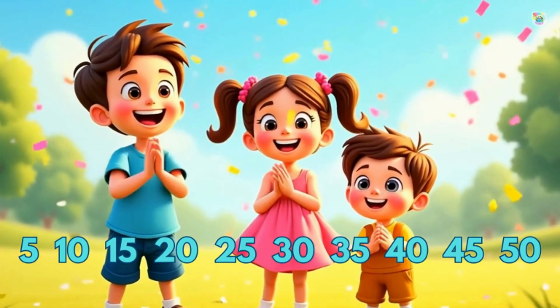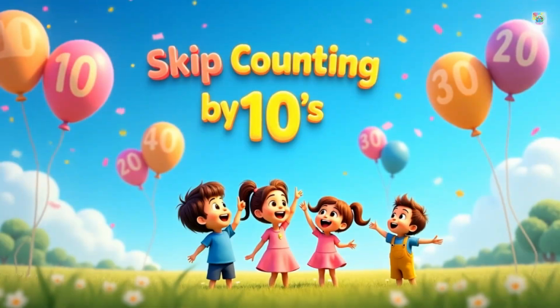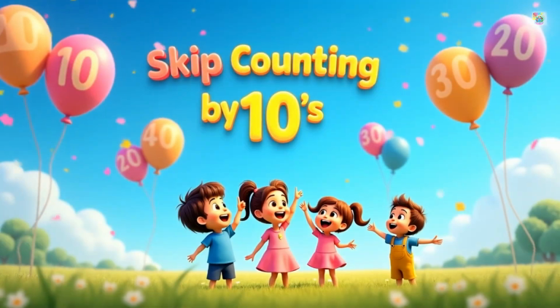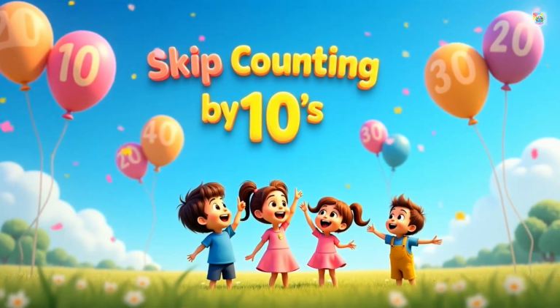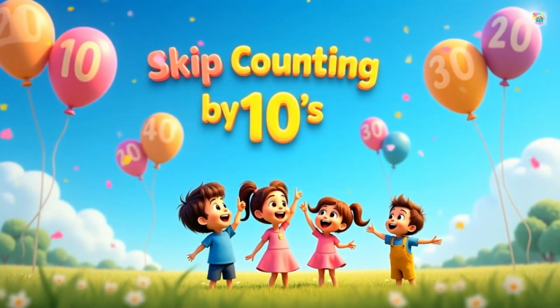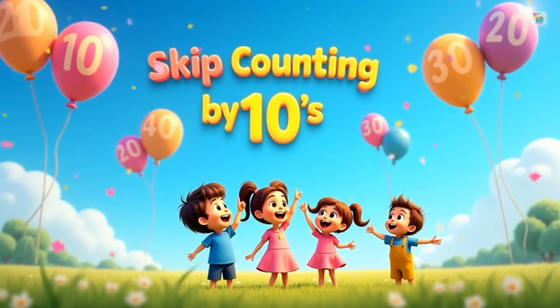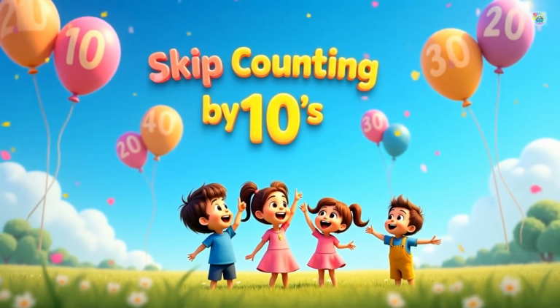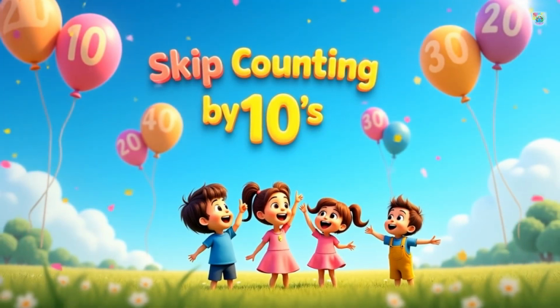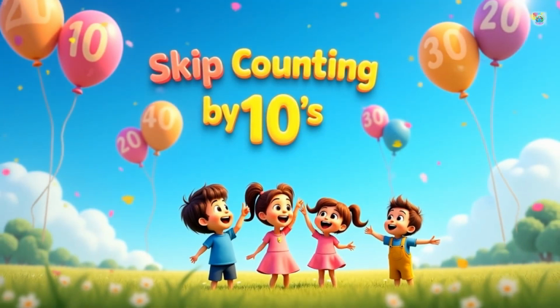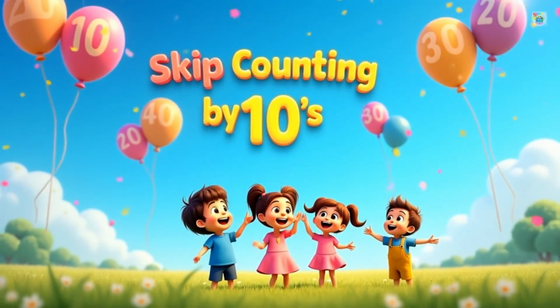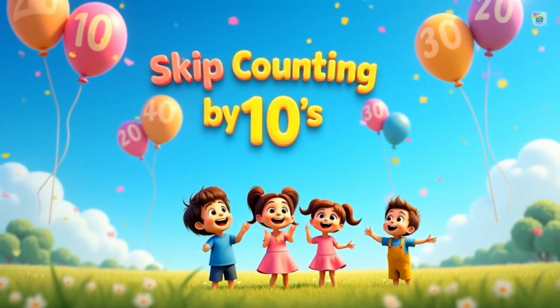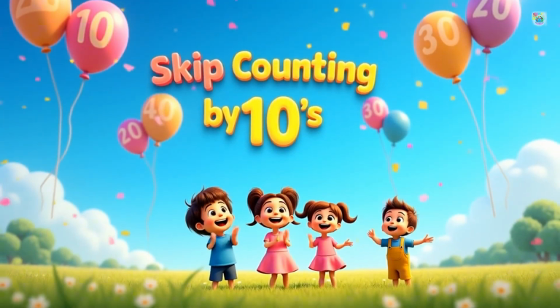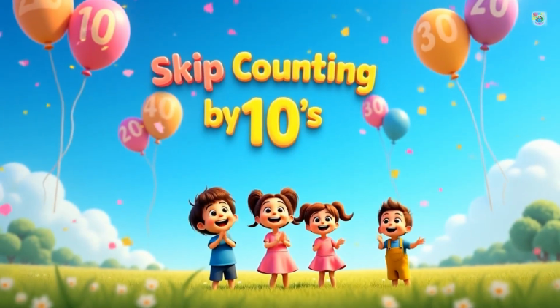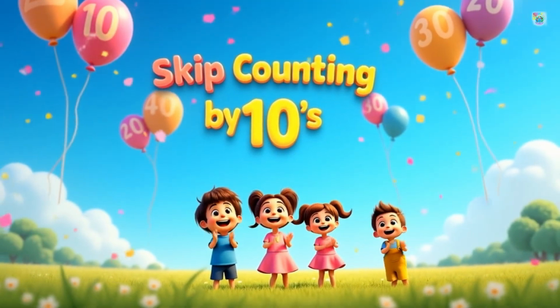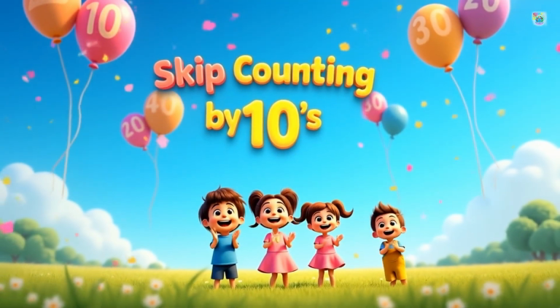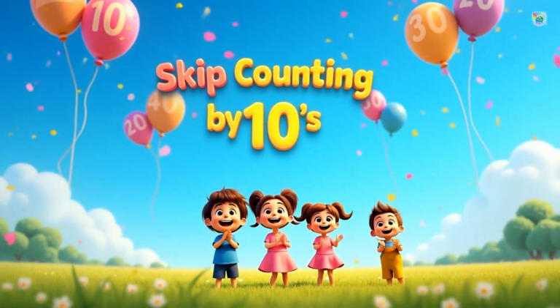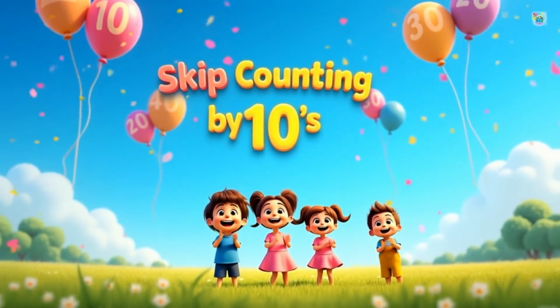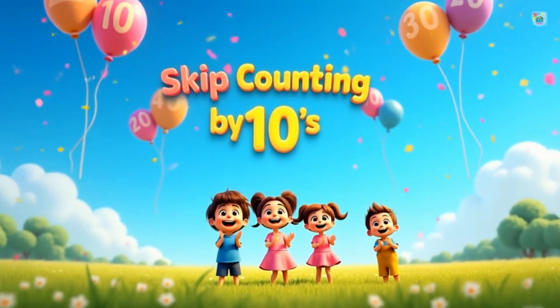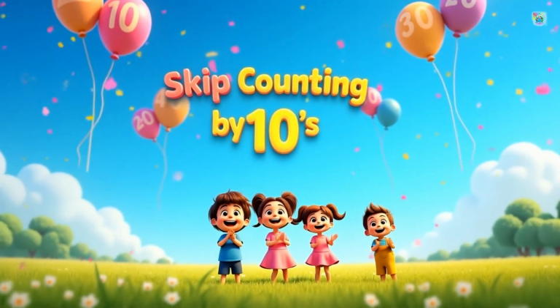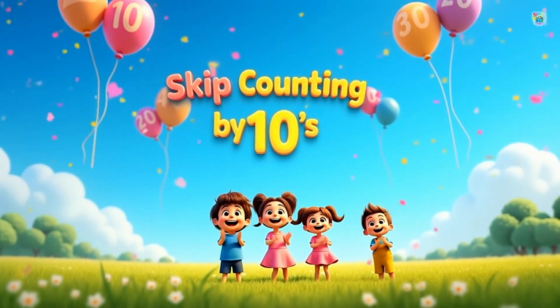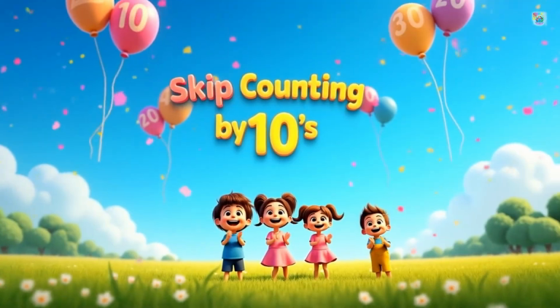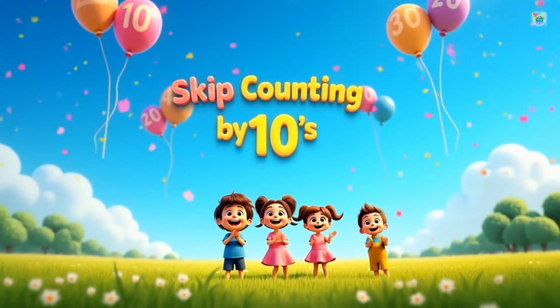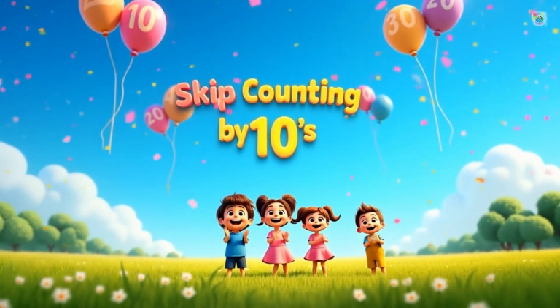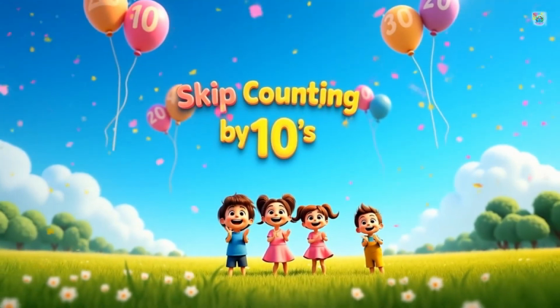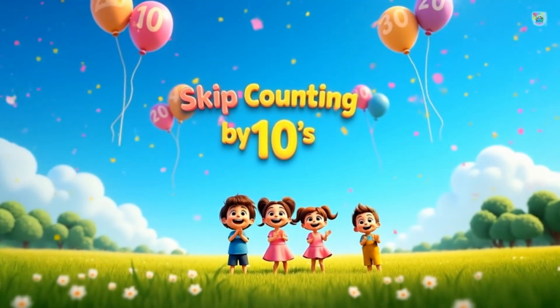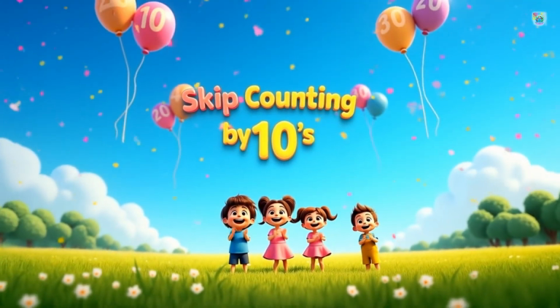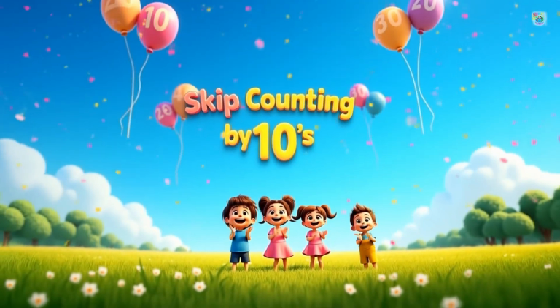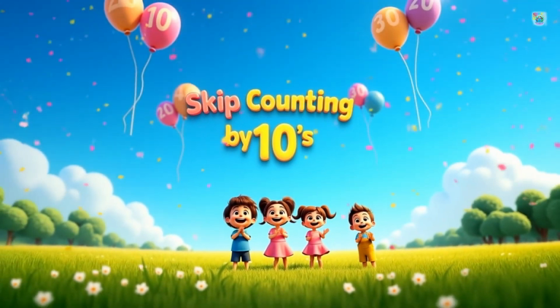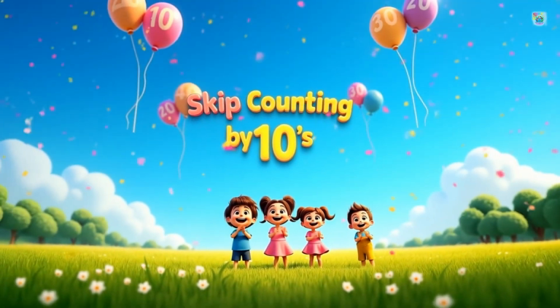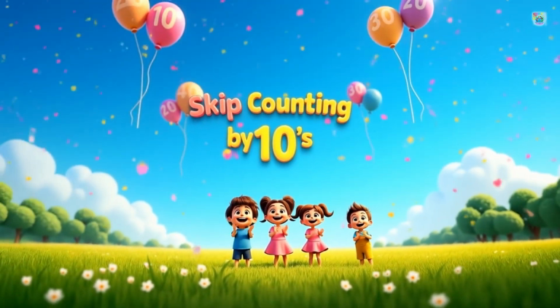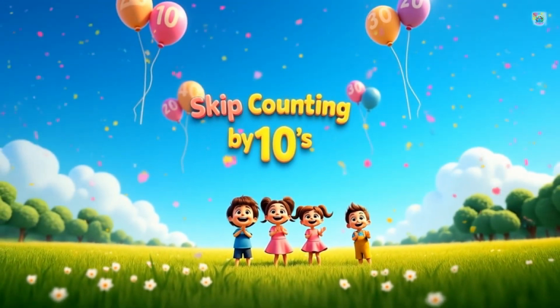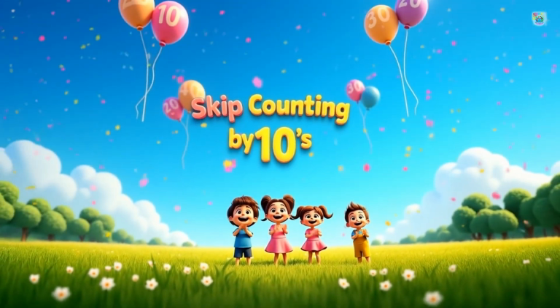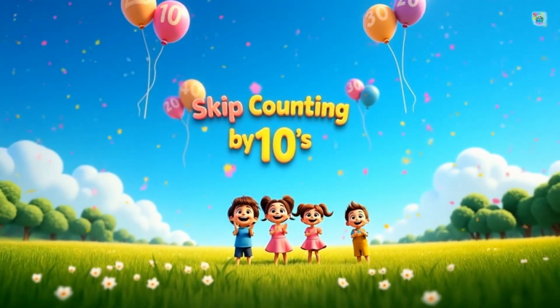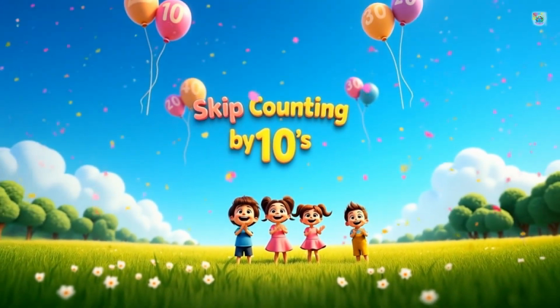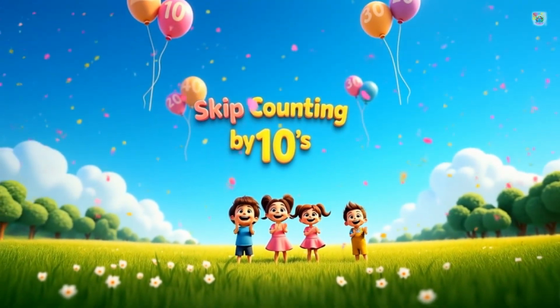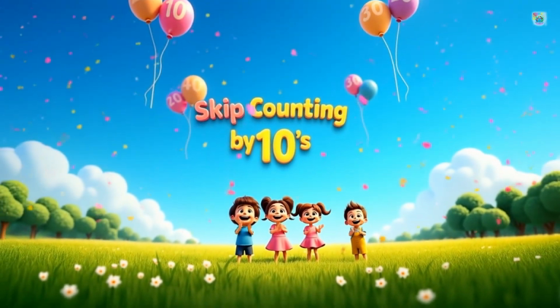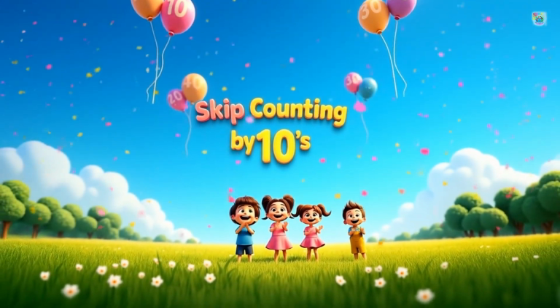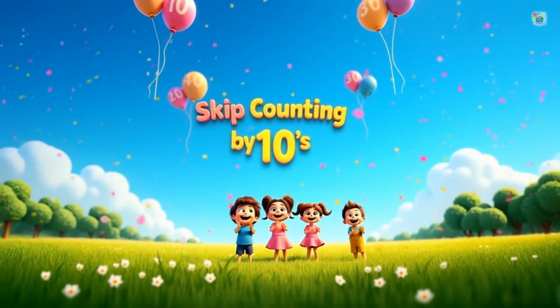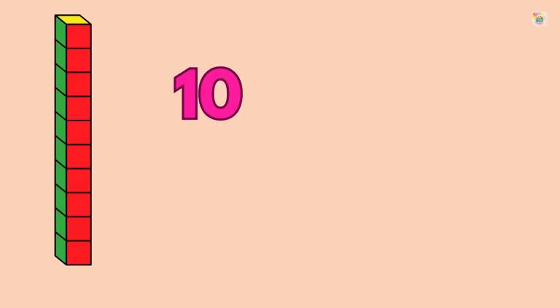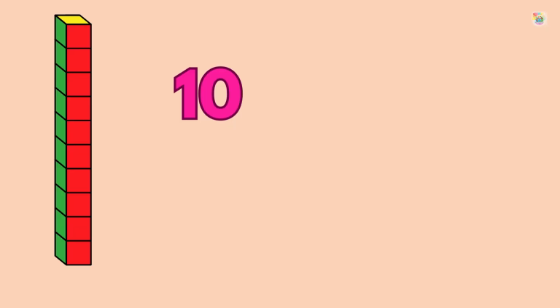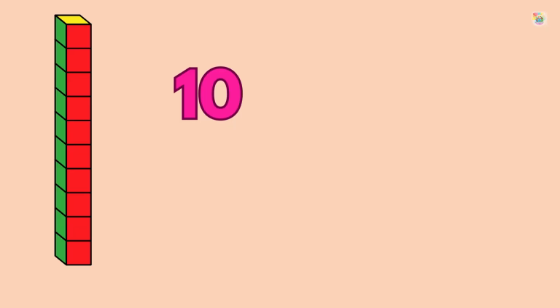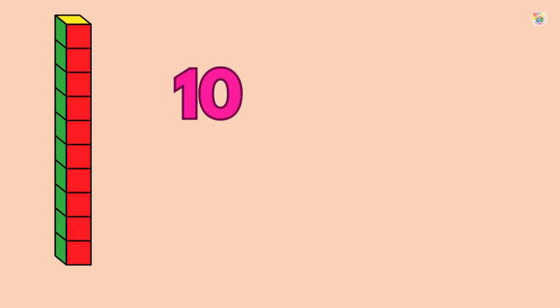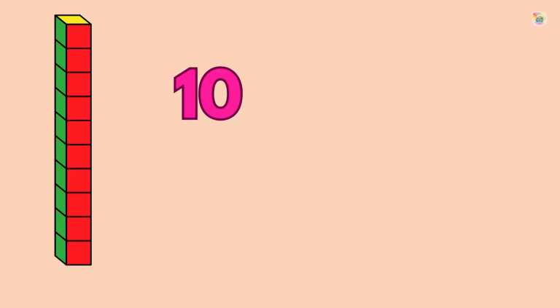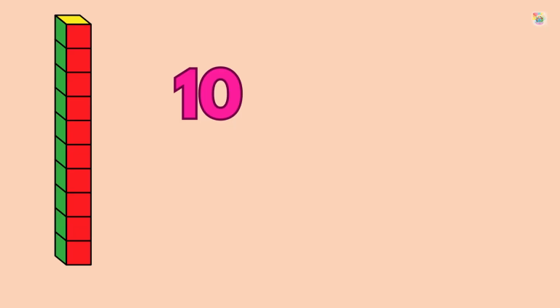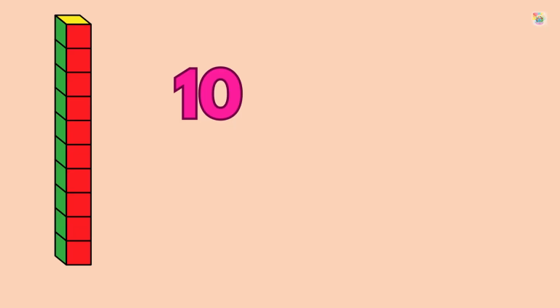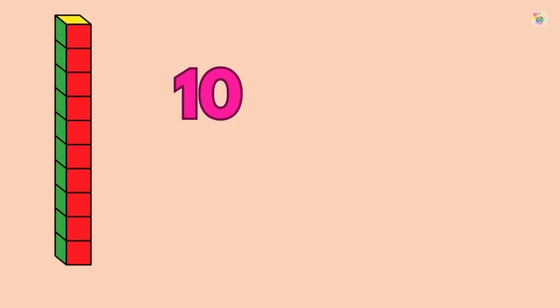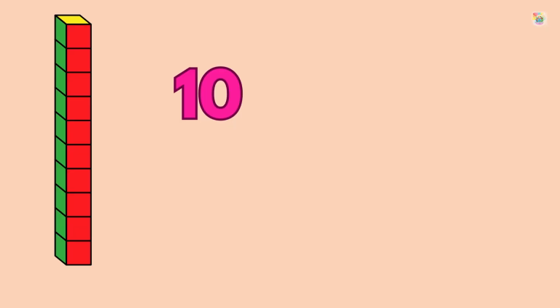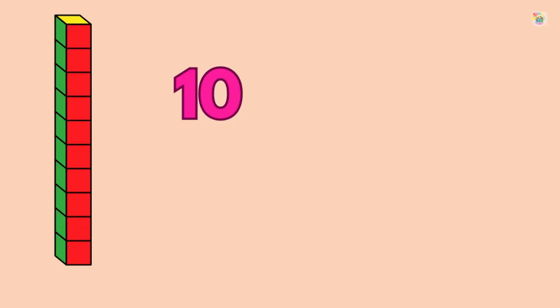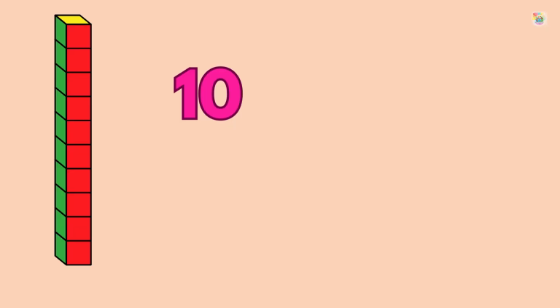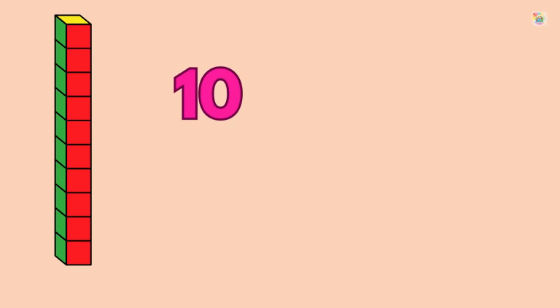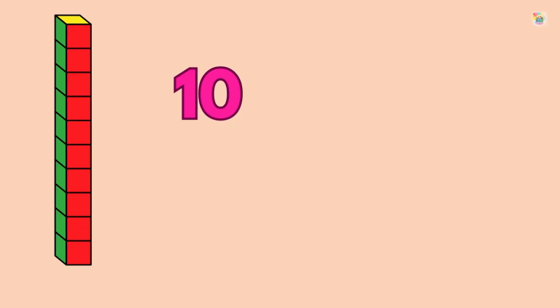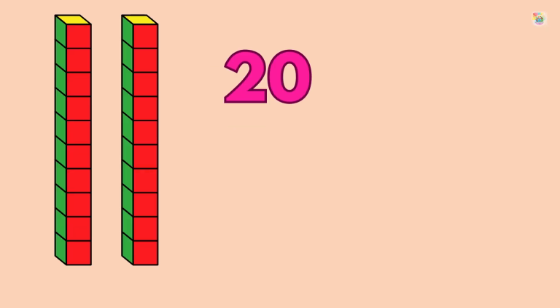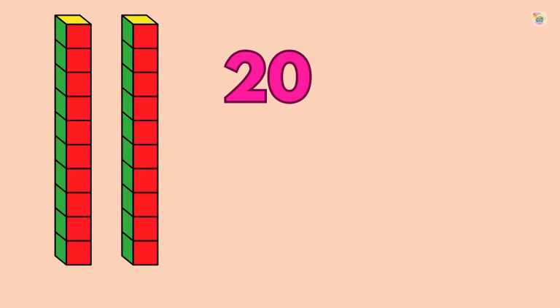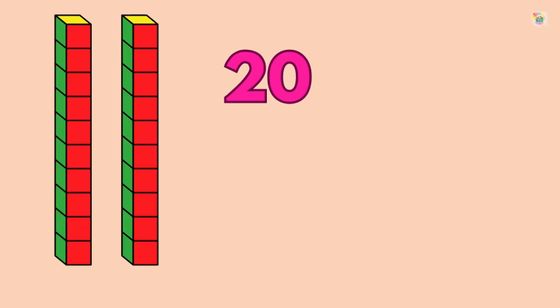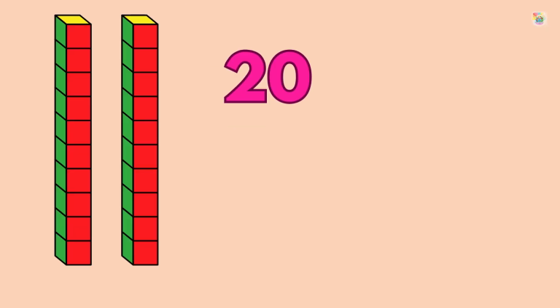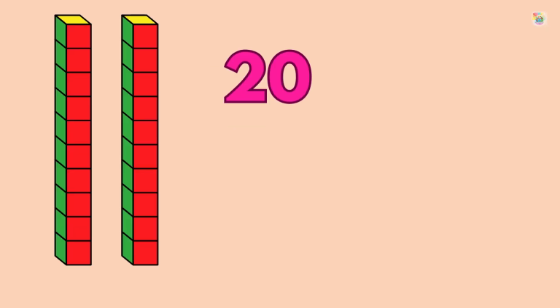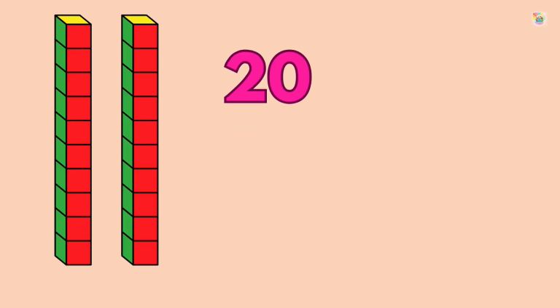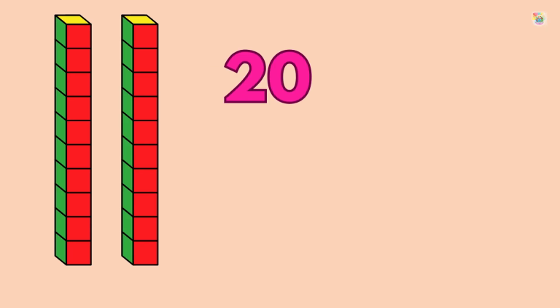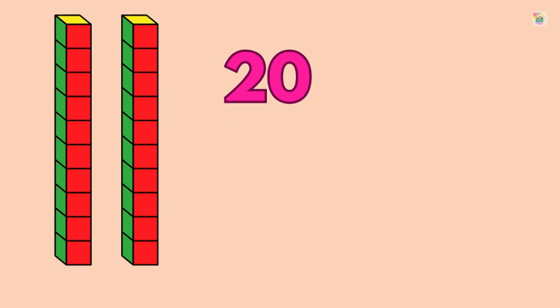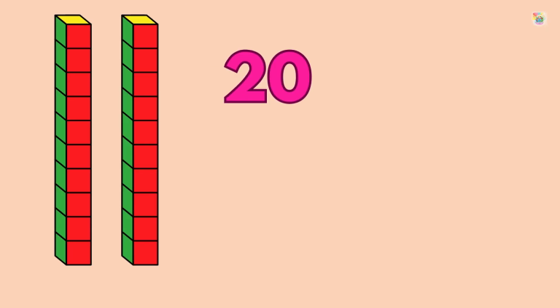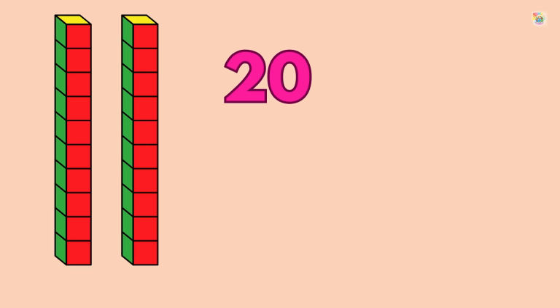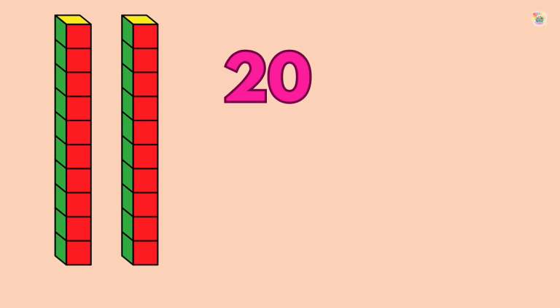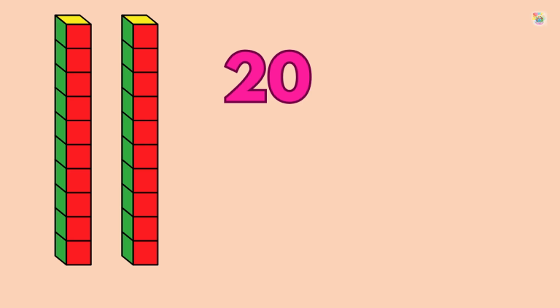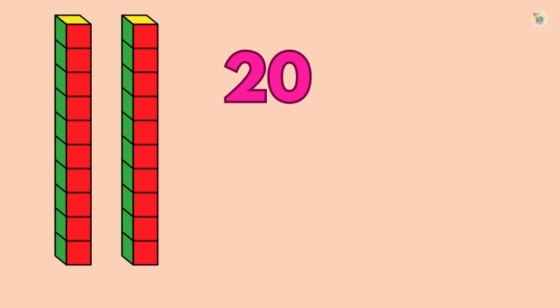Well done! By tens. Time for tens. Ten, twenty, thirty.